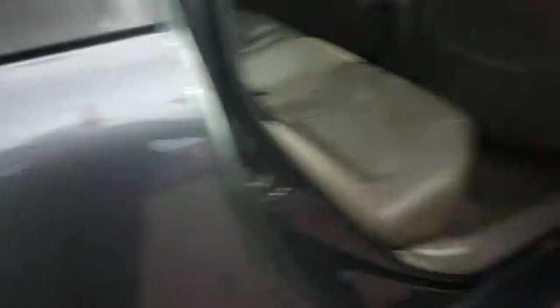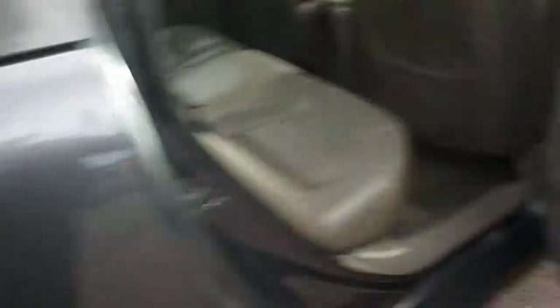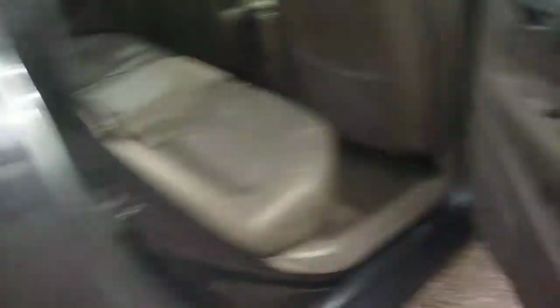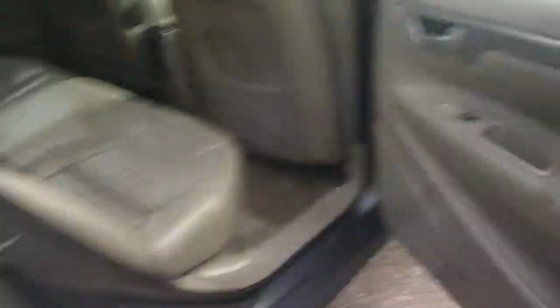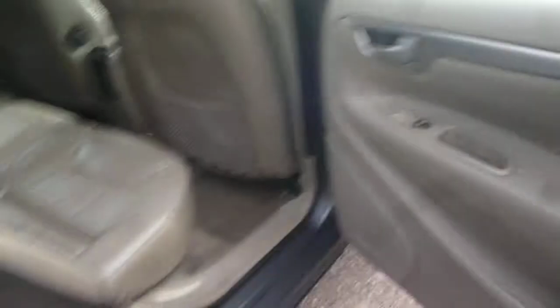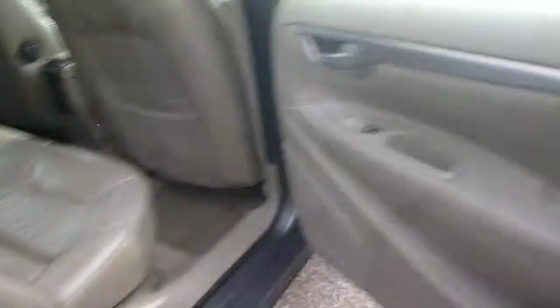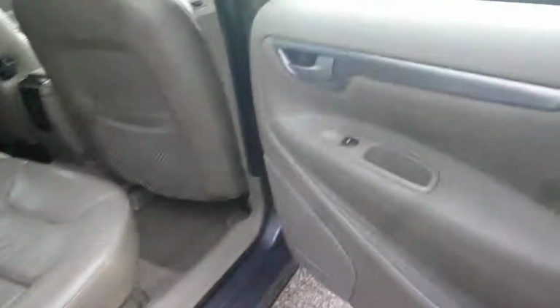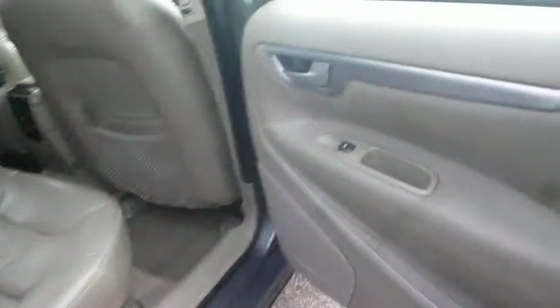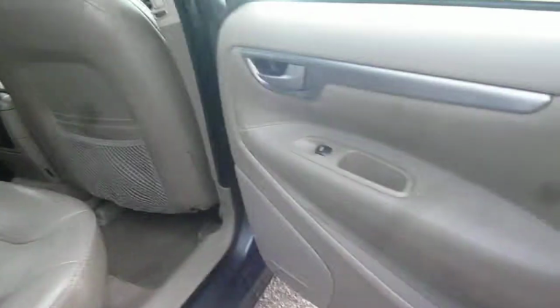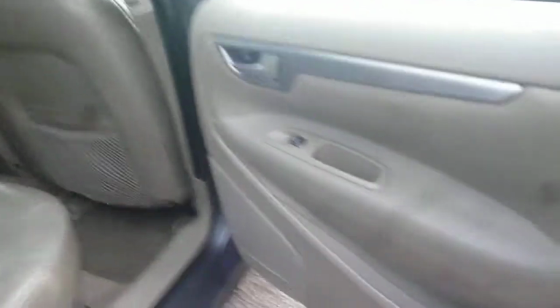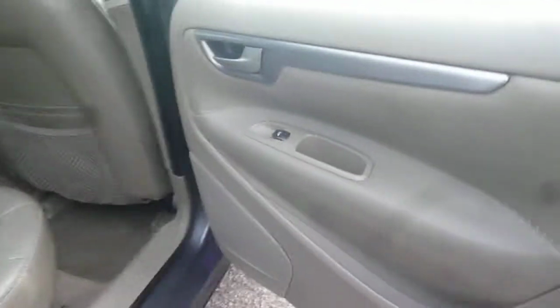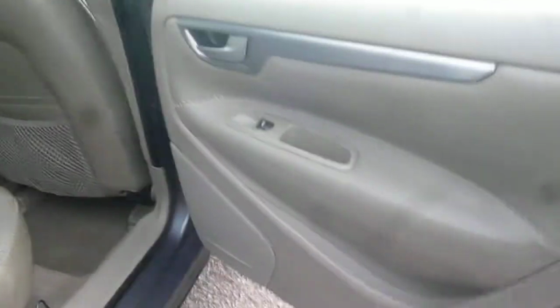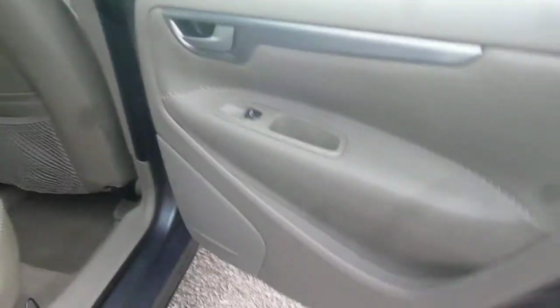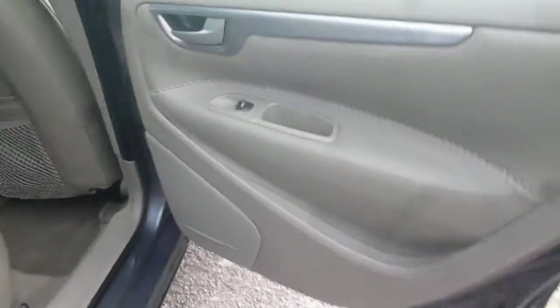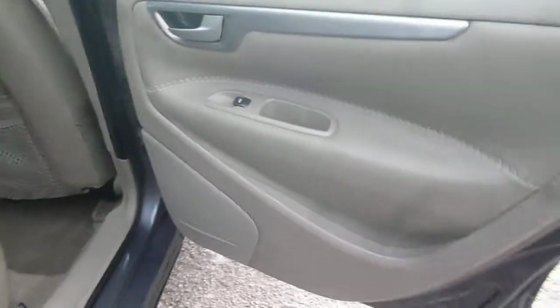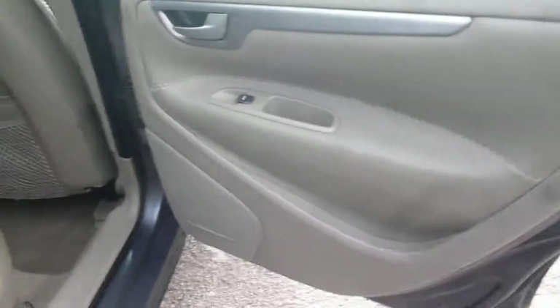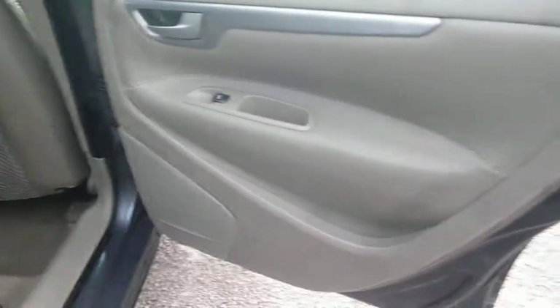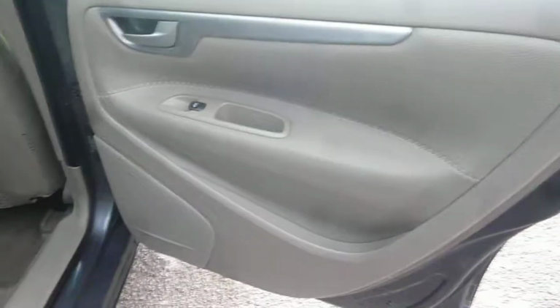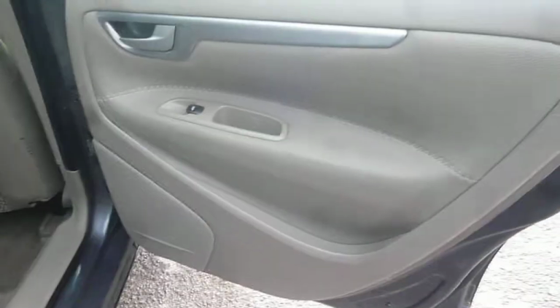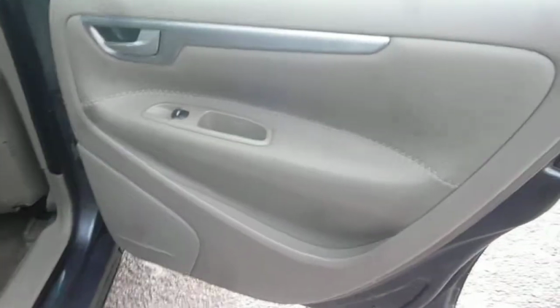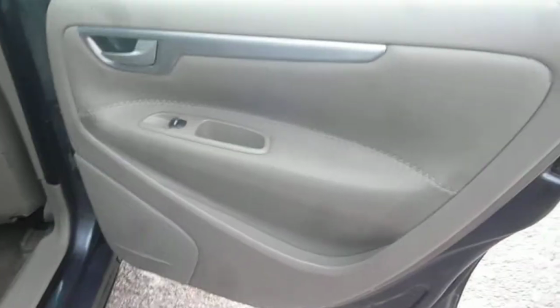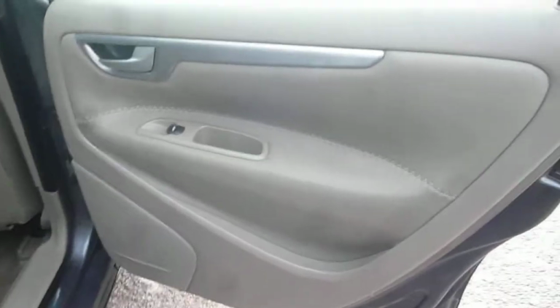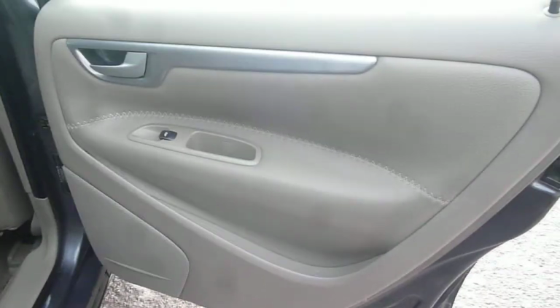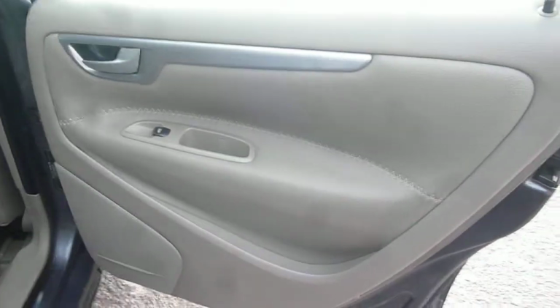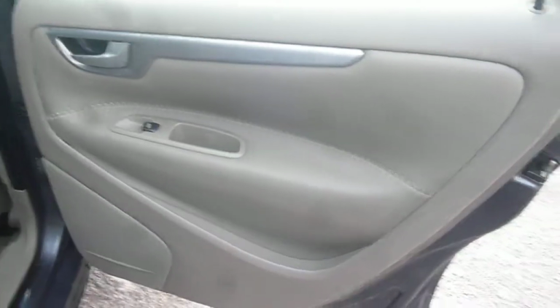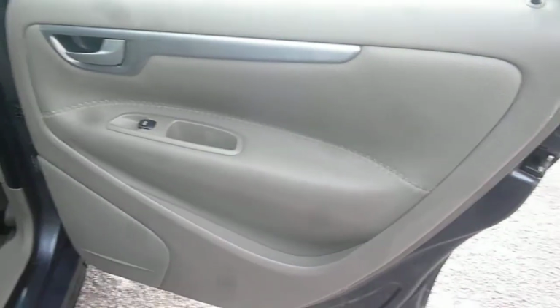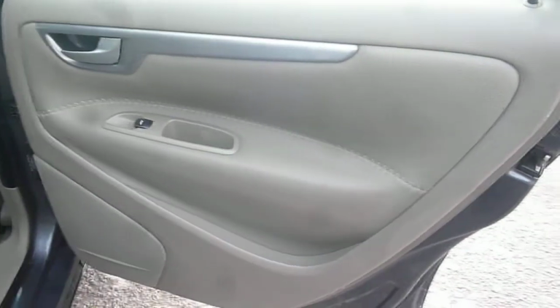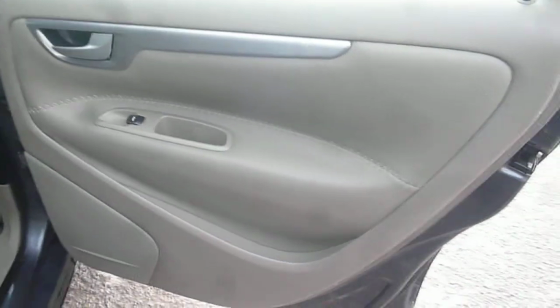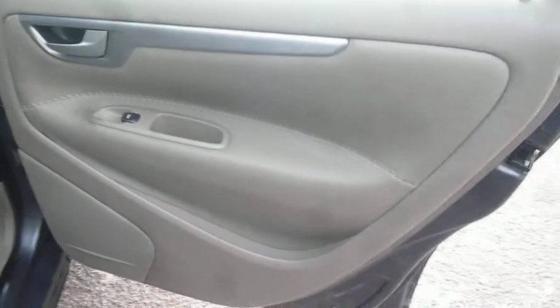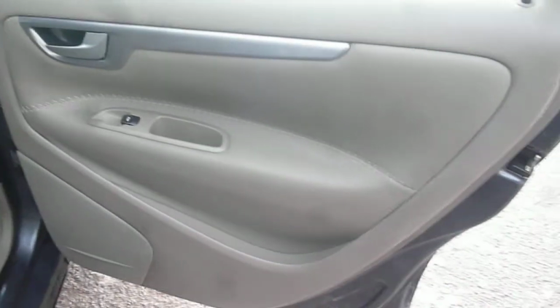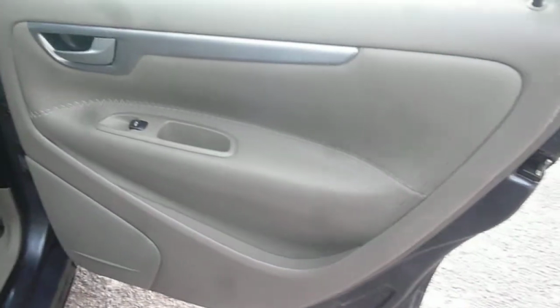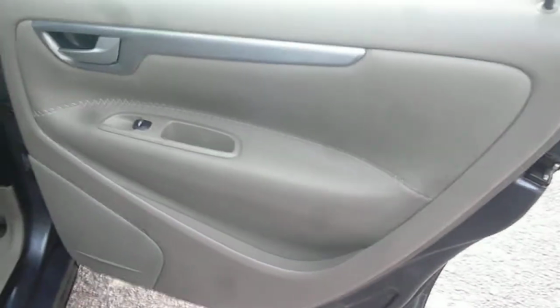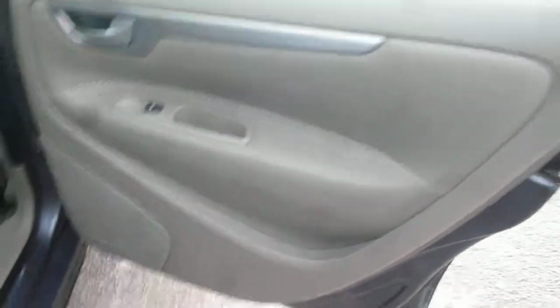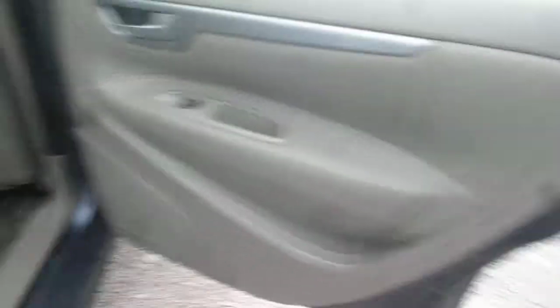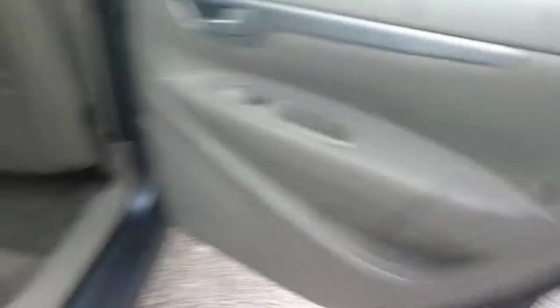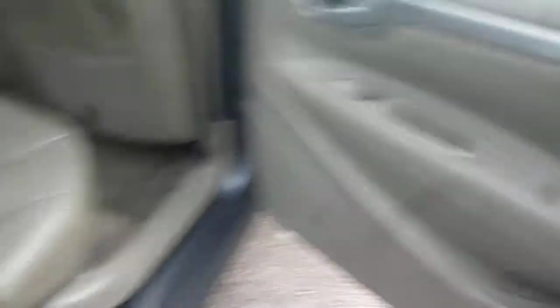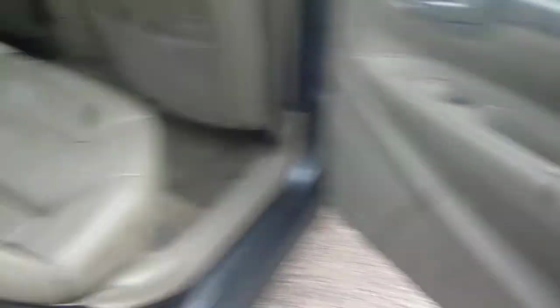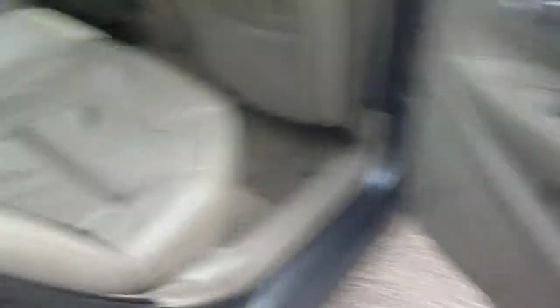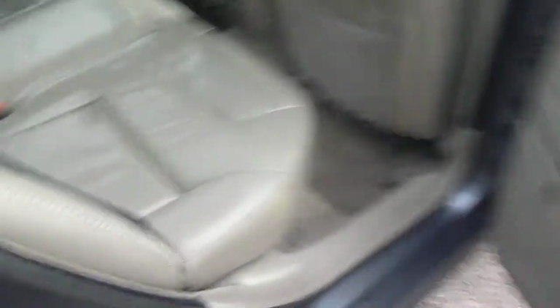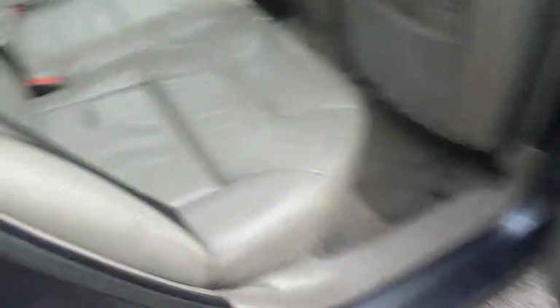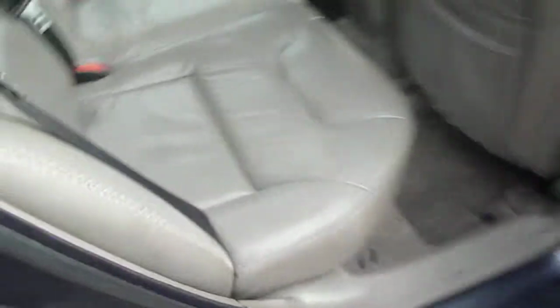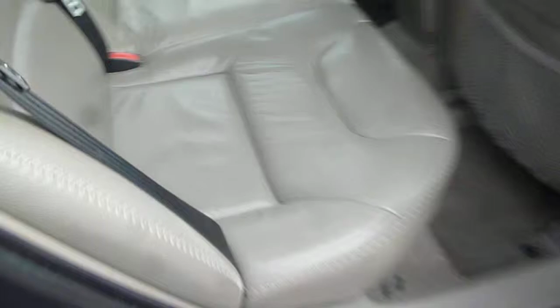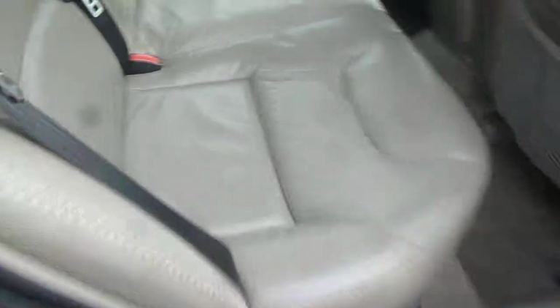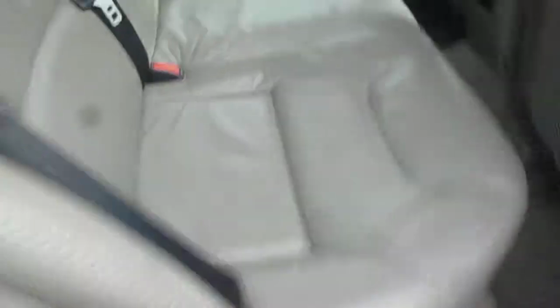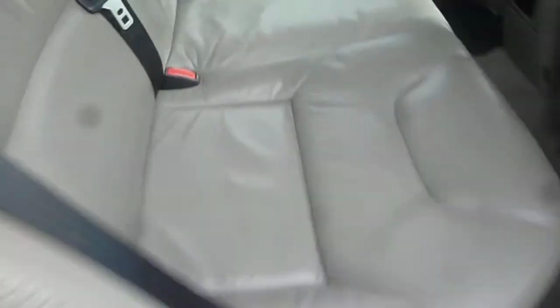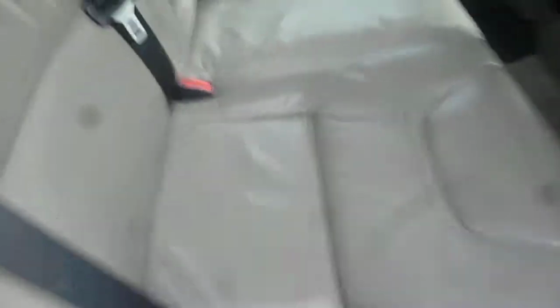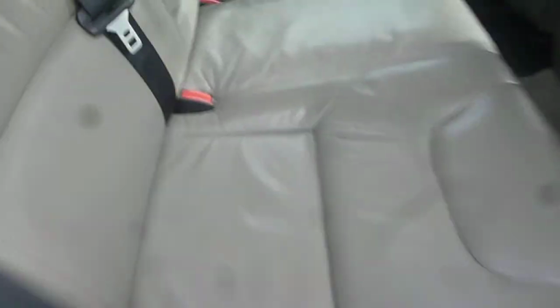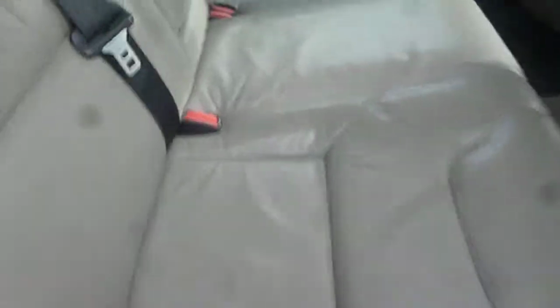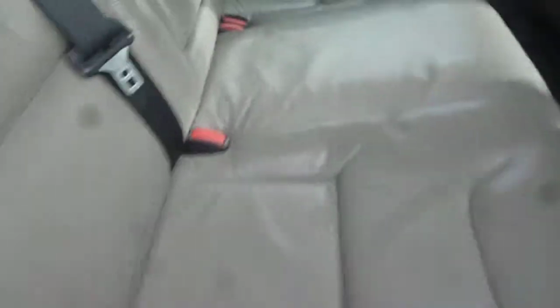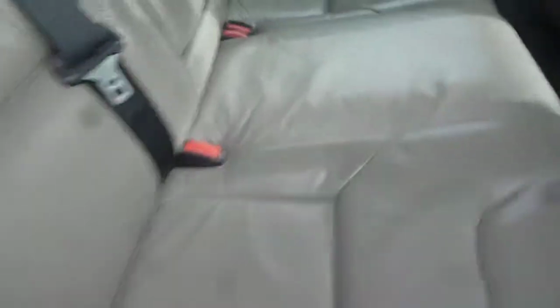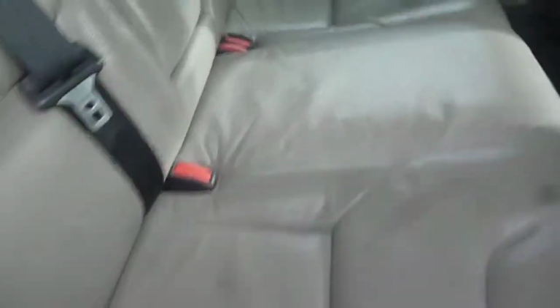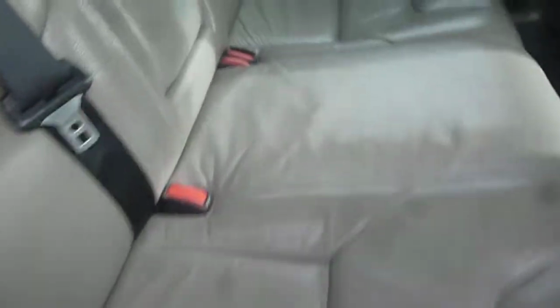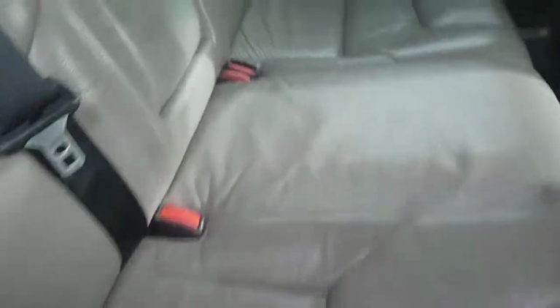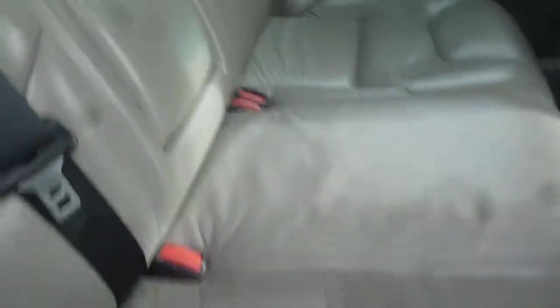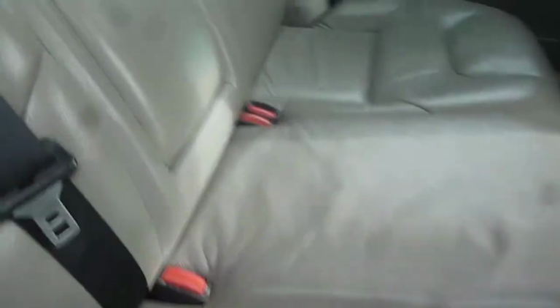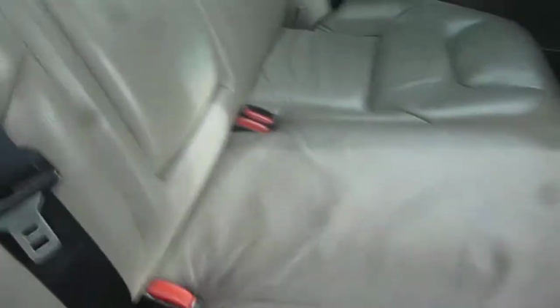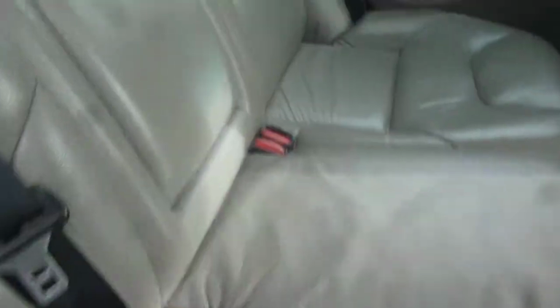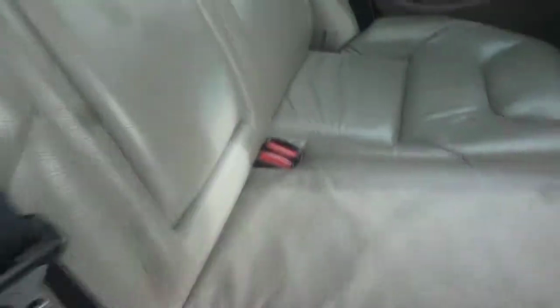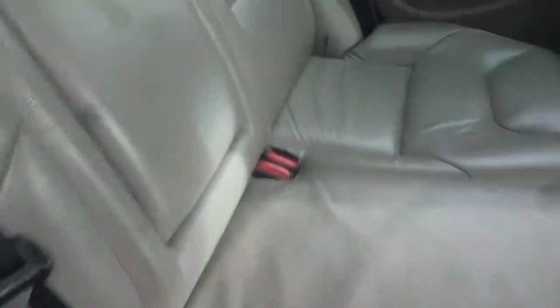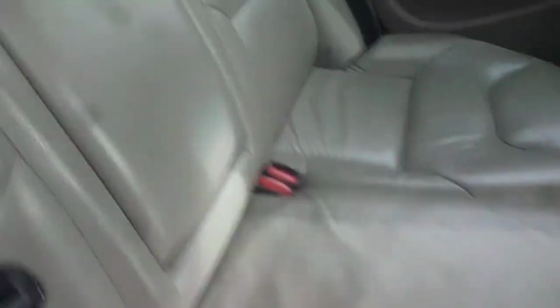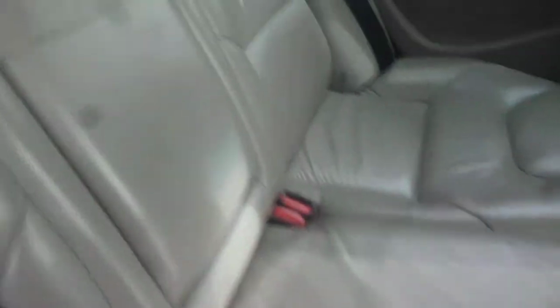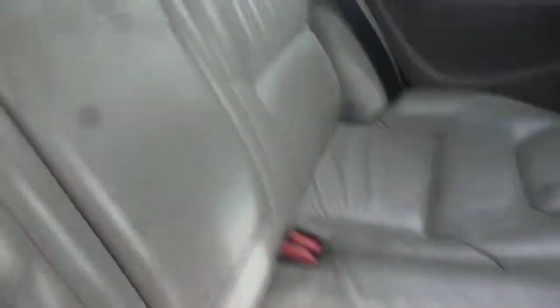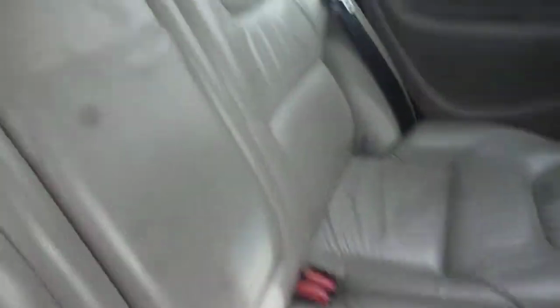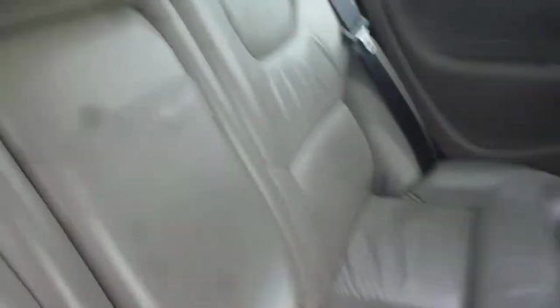Into the rear — the rear door card is again good, as is the rear seat upholstery.